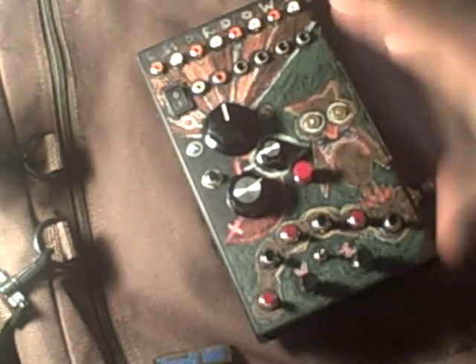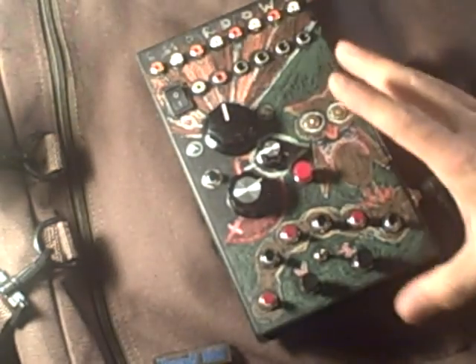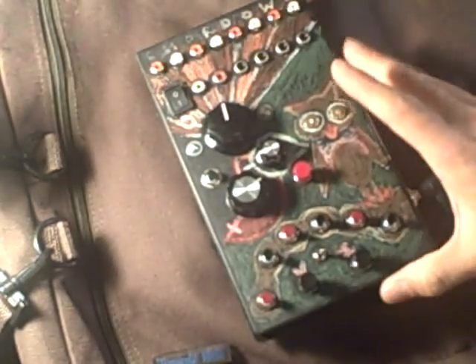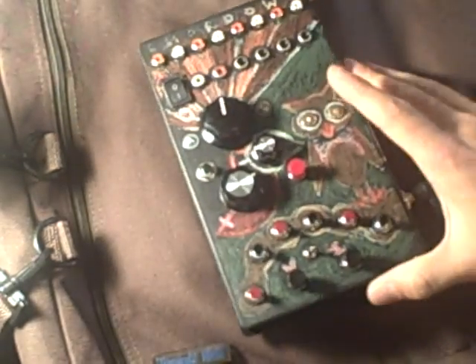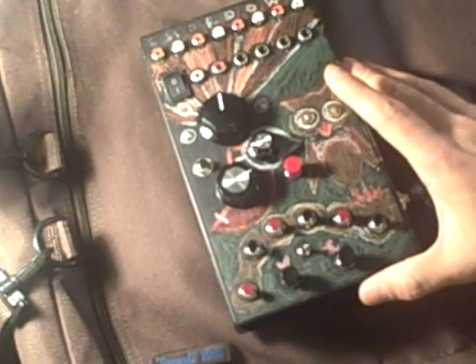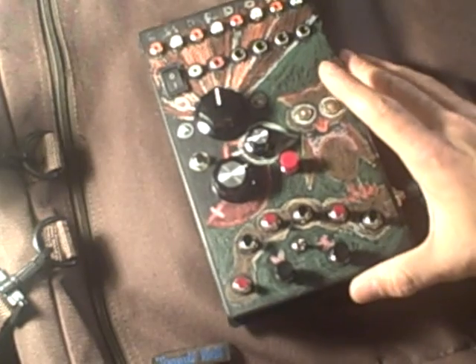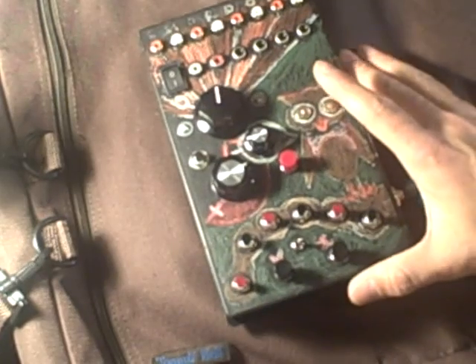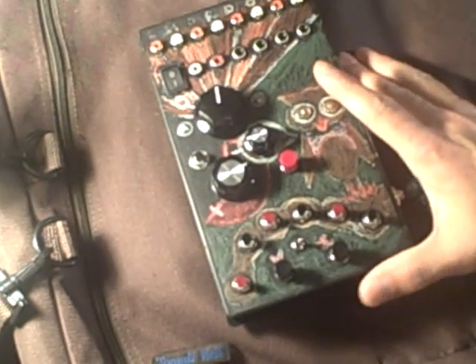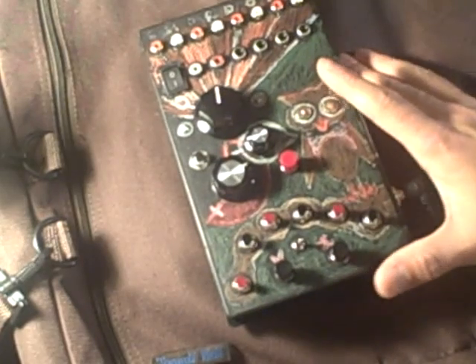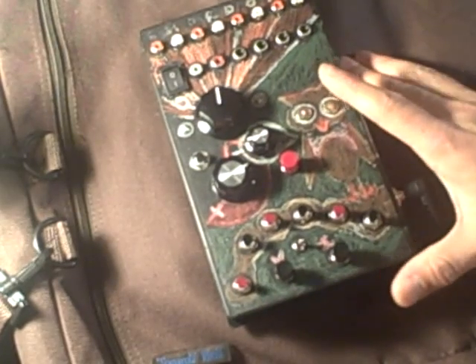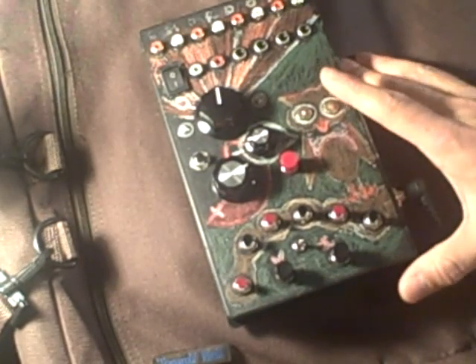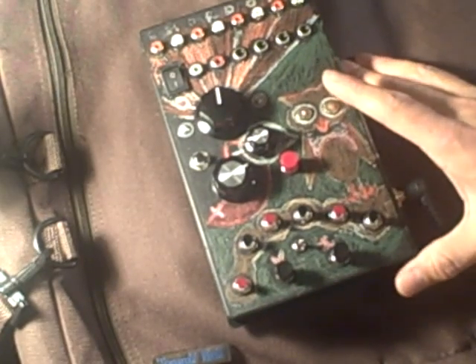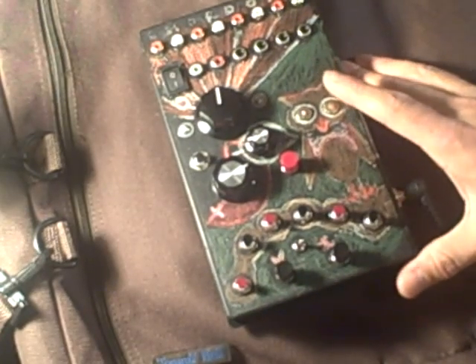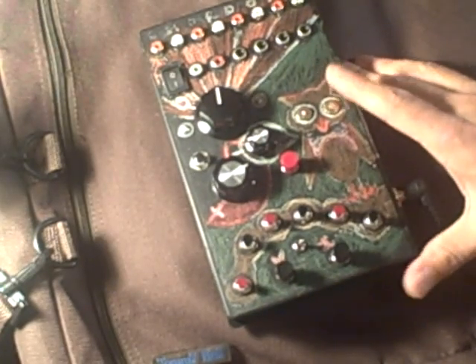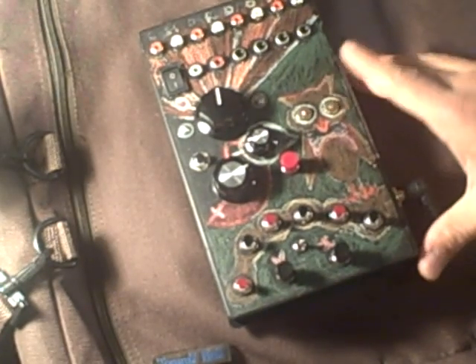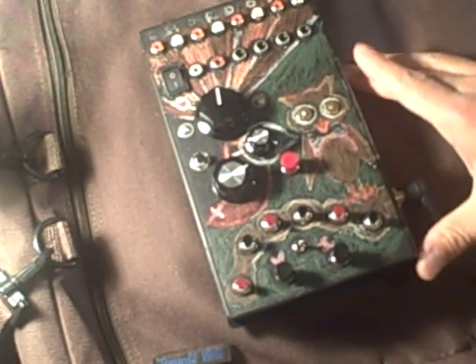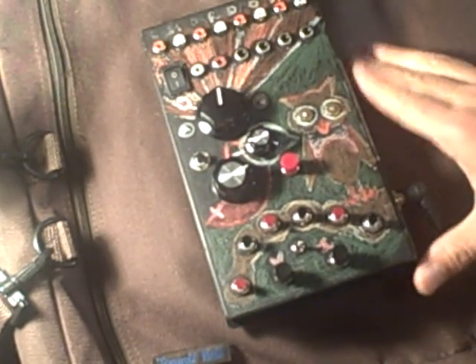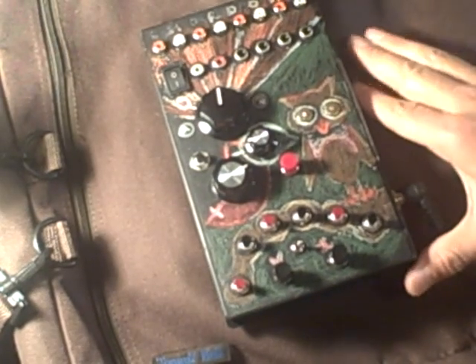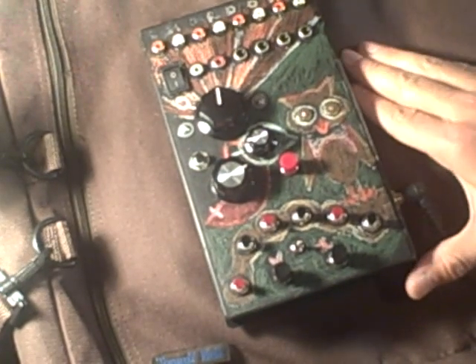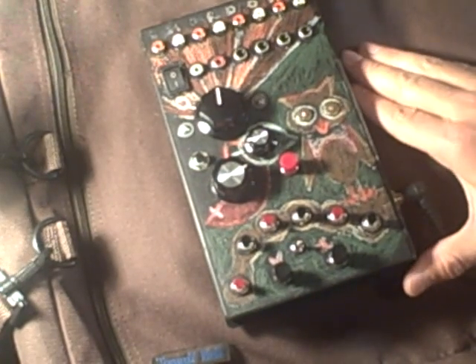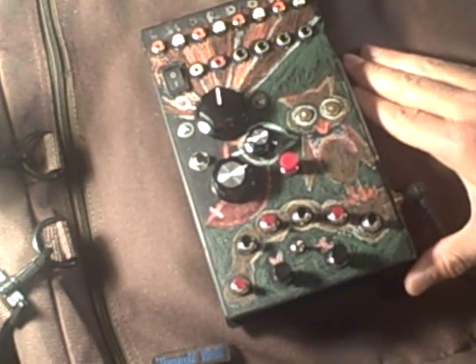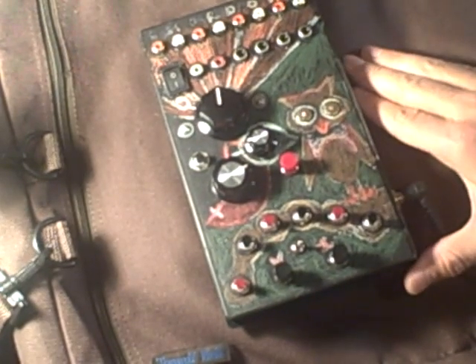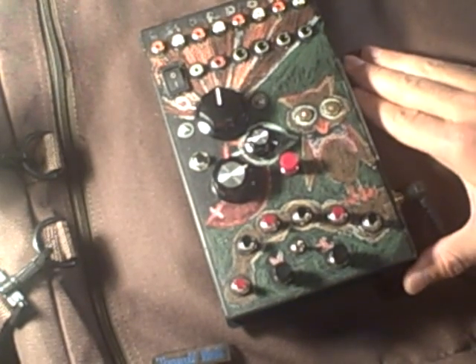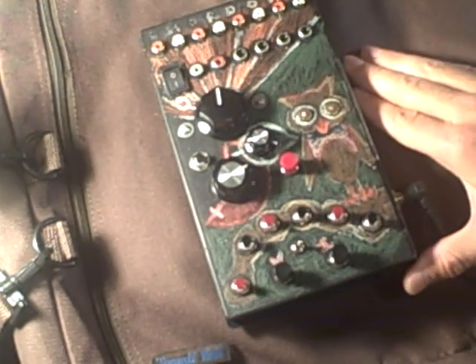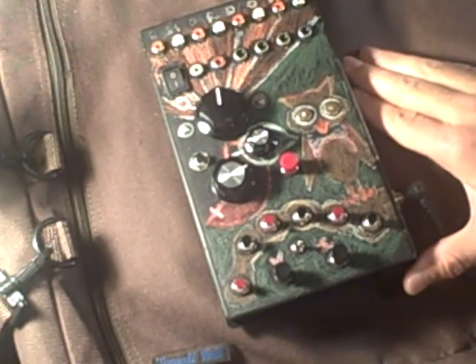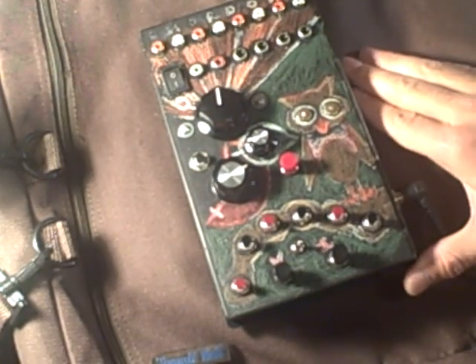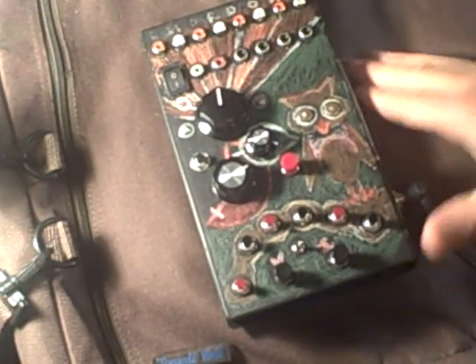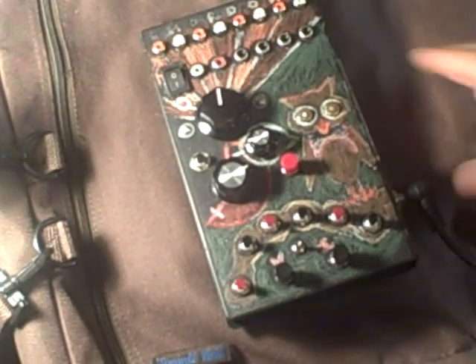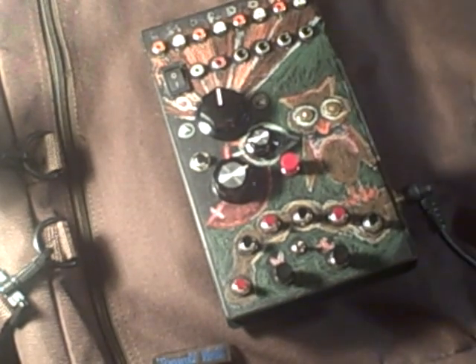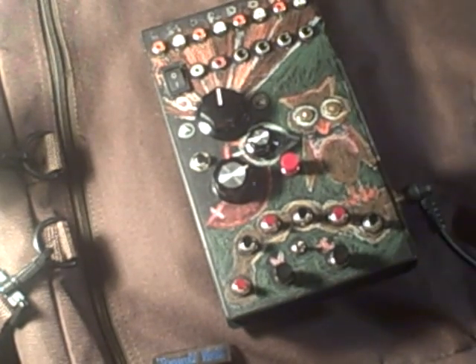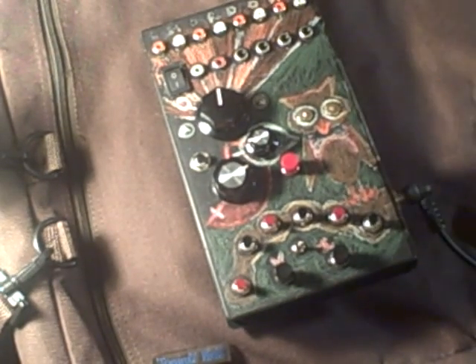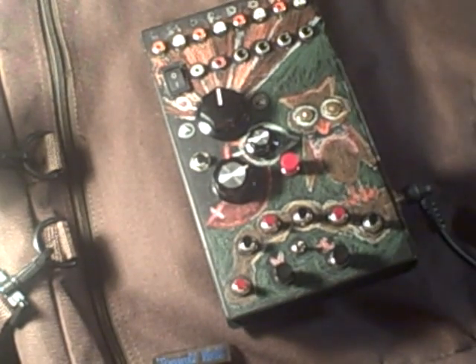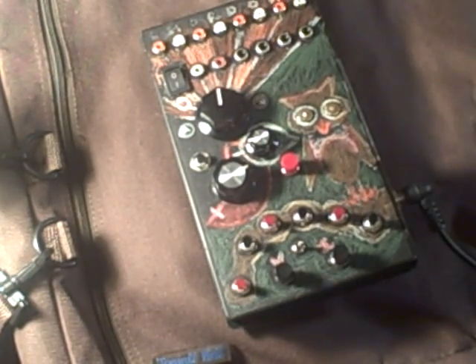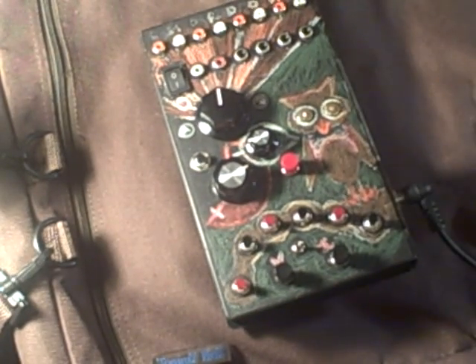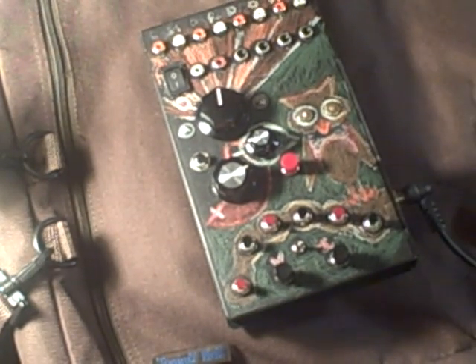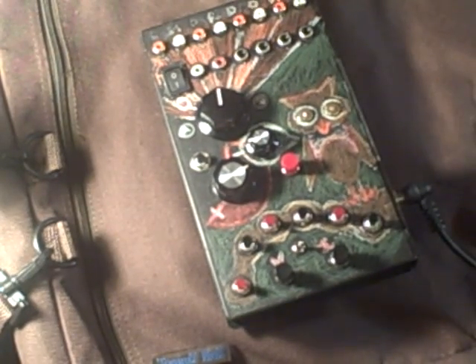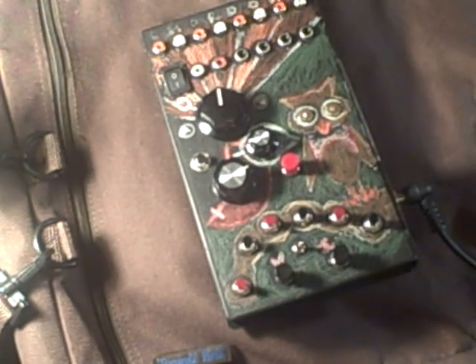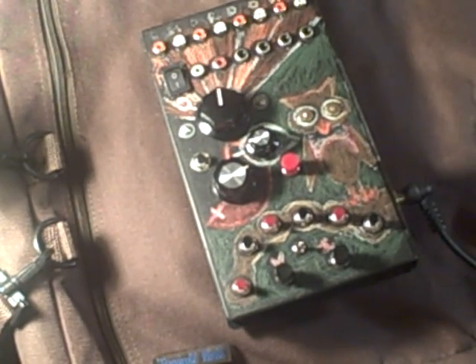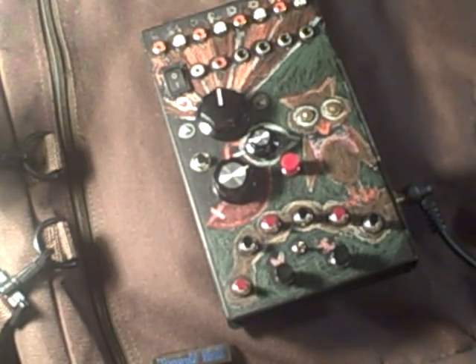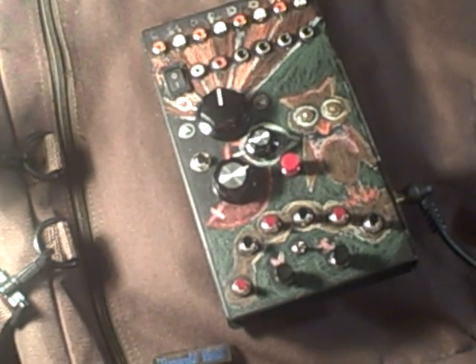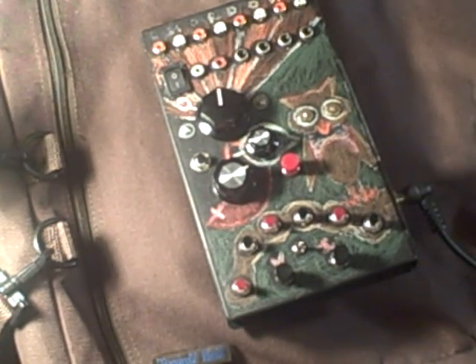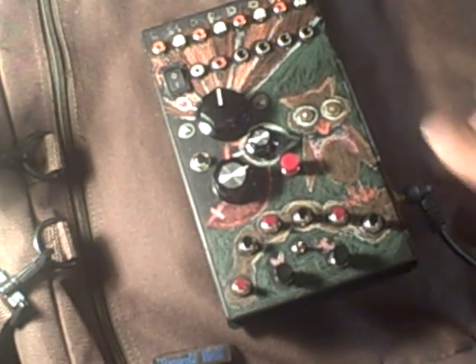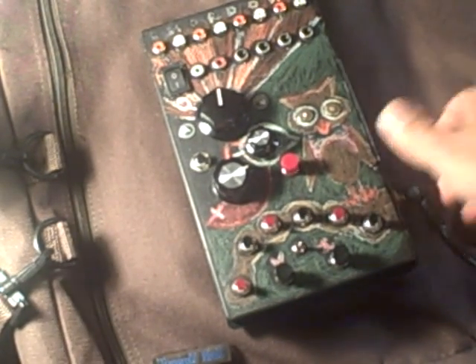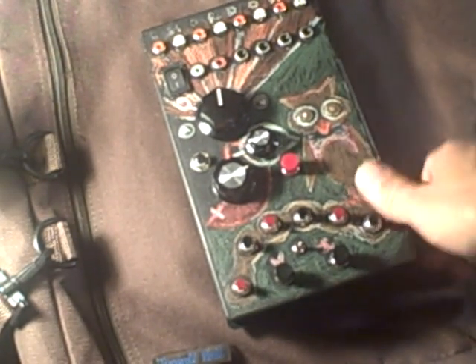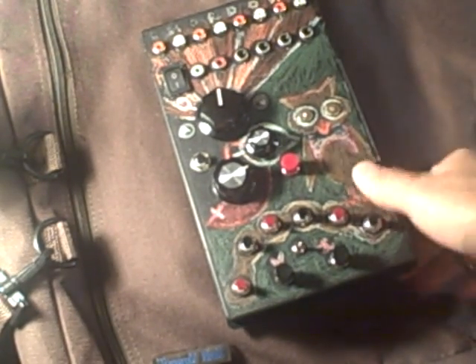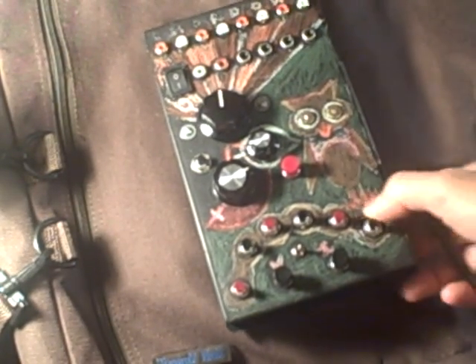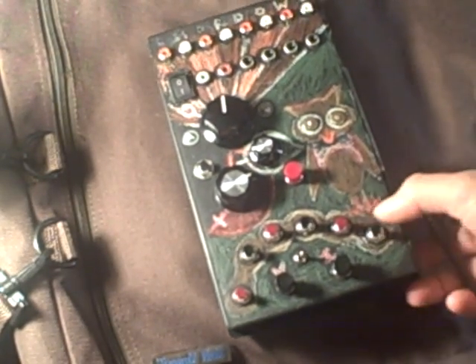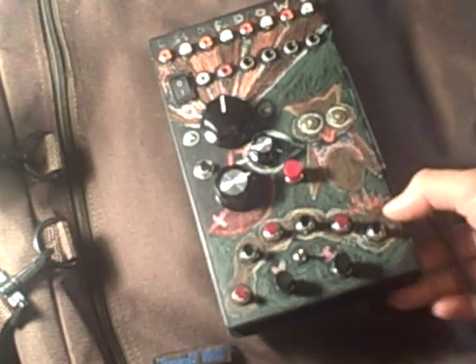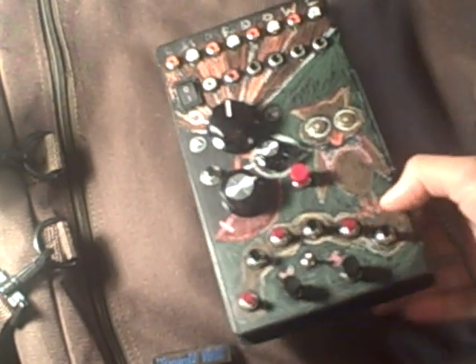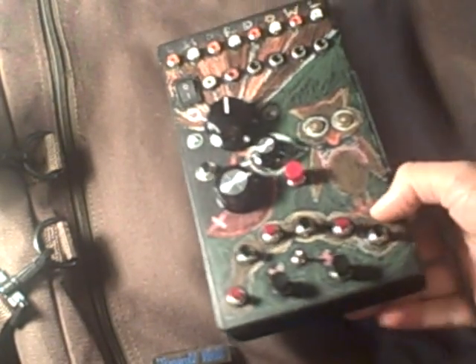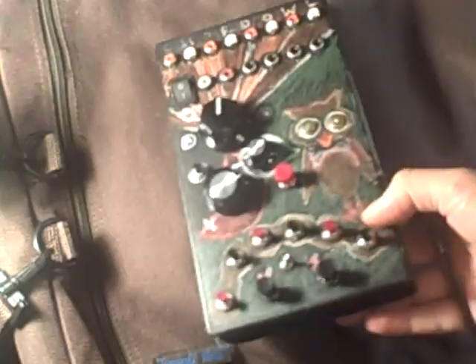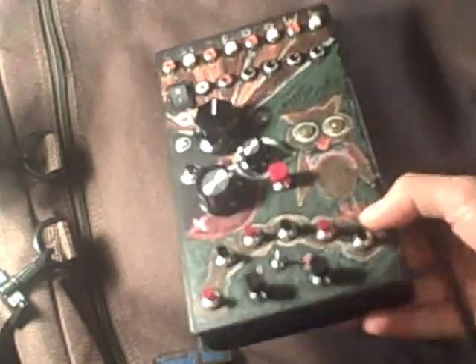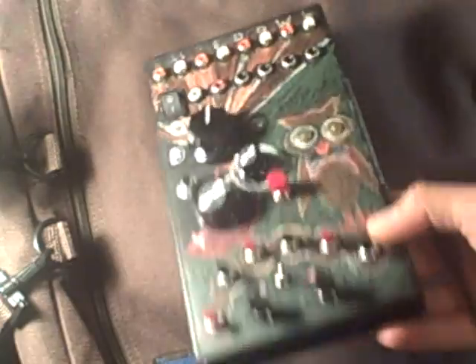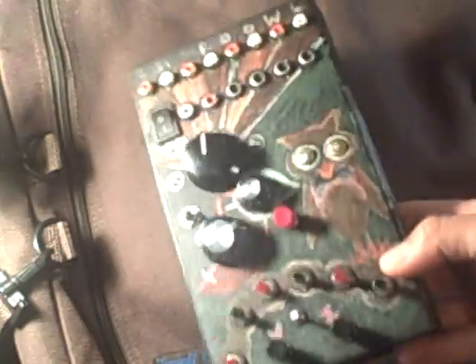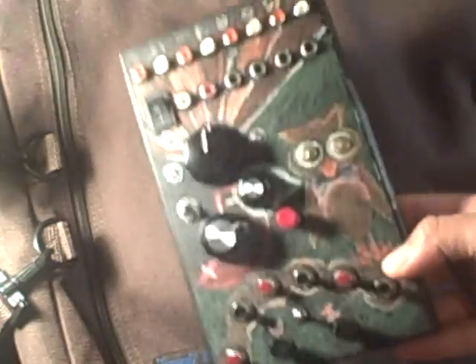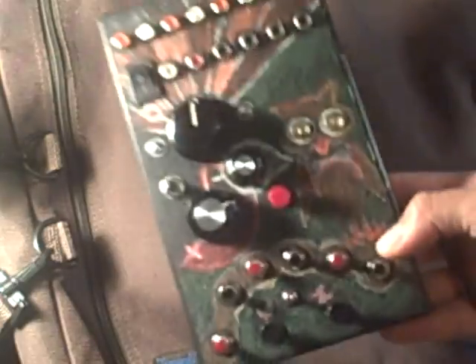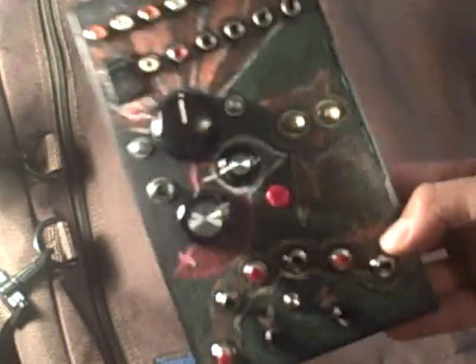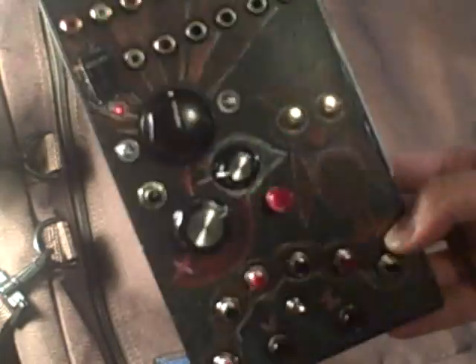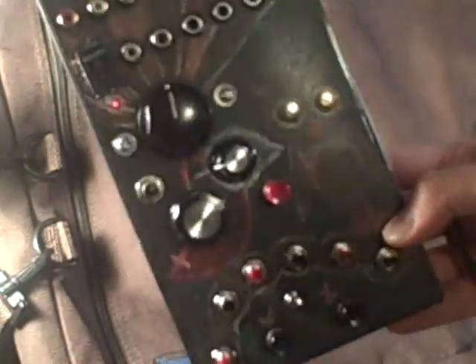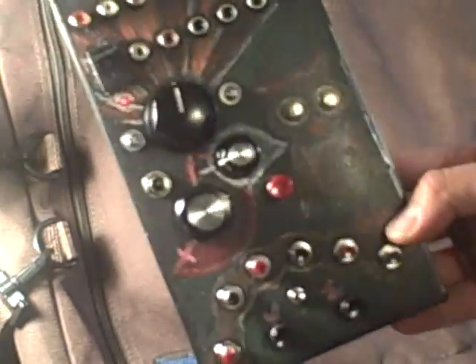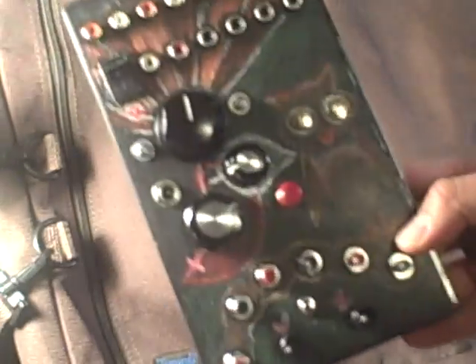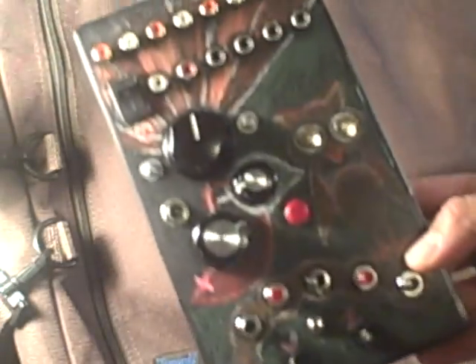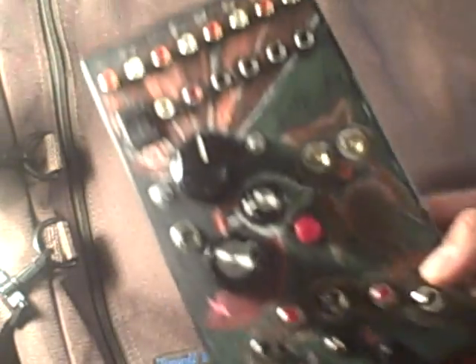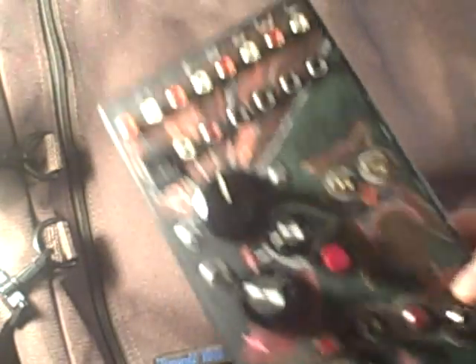It's going to be at Moogfest this weekend with me. So if you're interested in seeing it, you can check it out — I'll let you try it out.